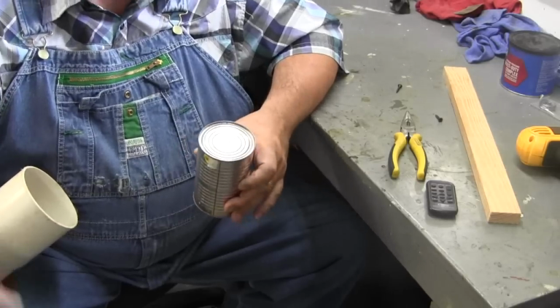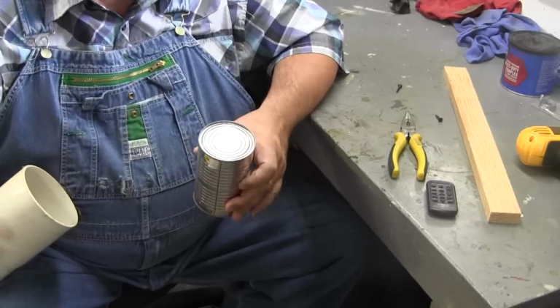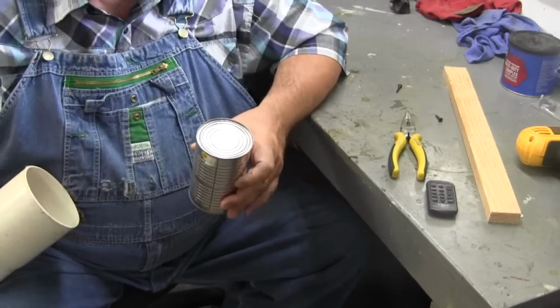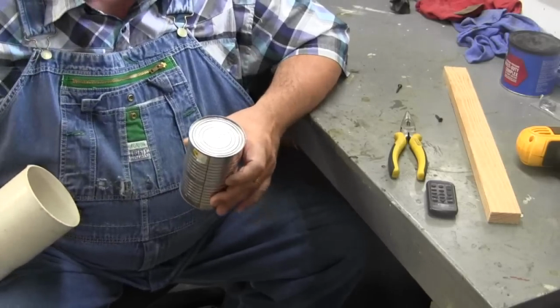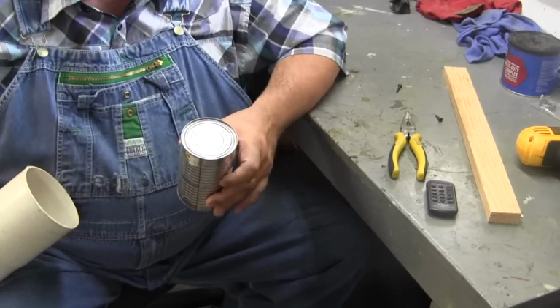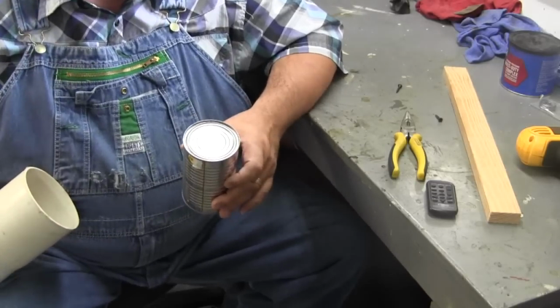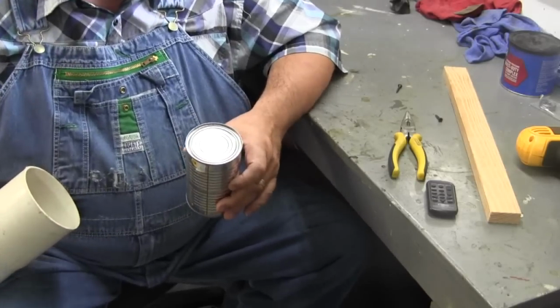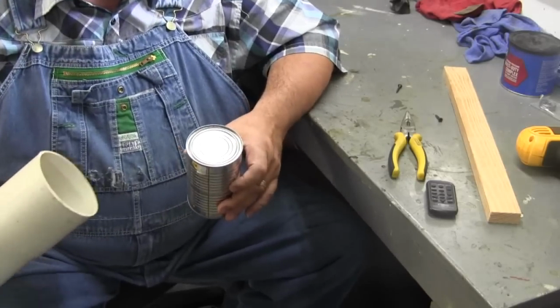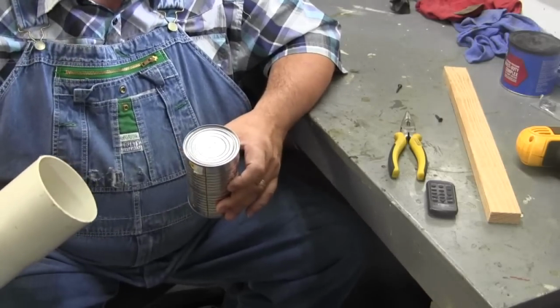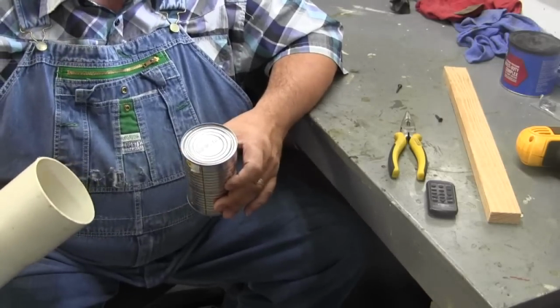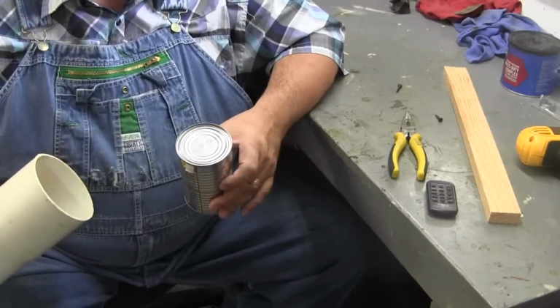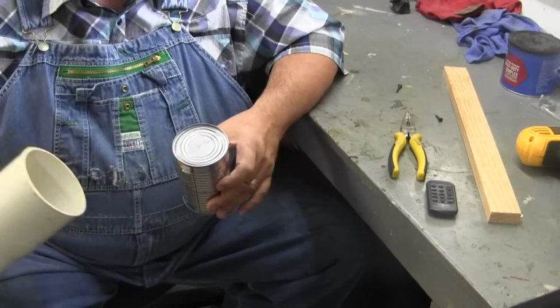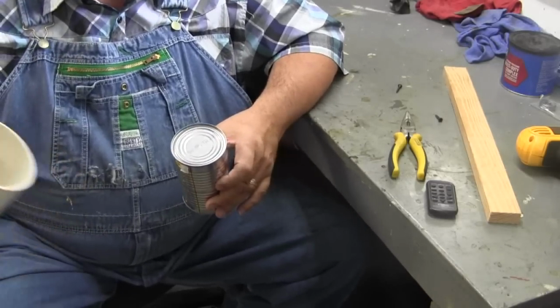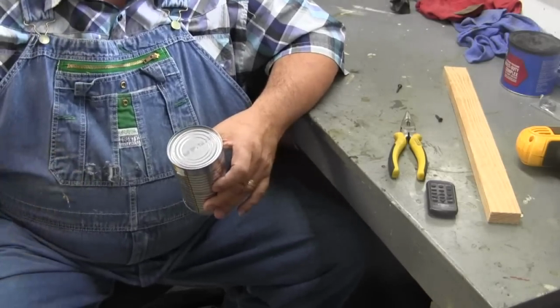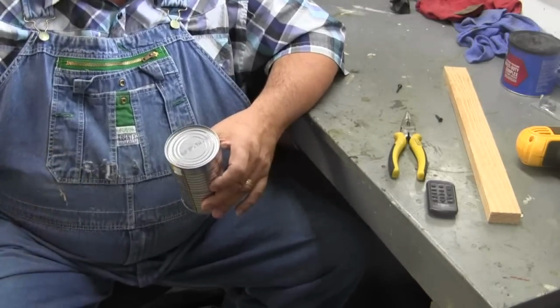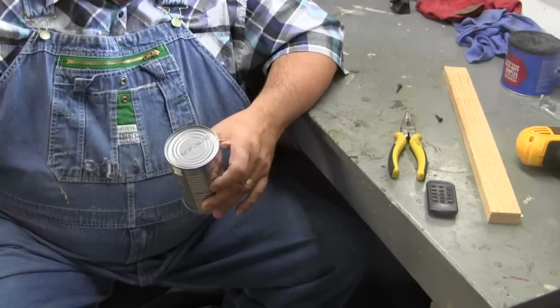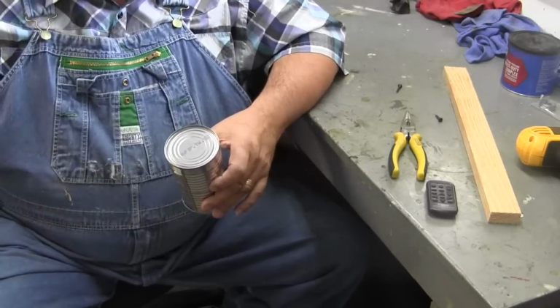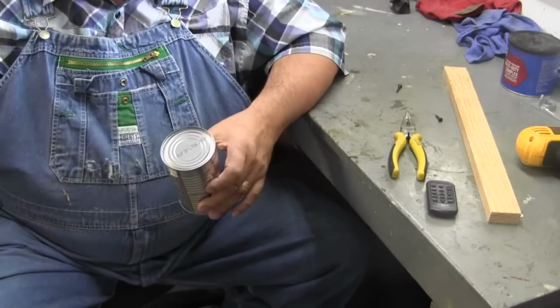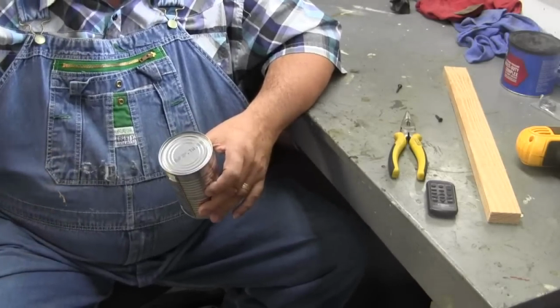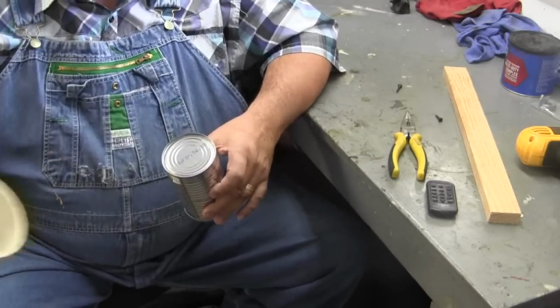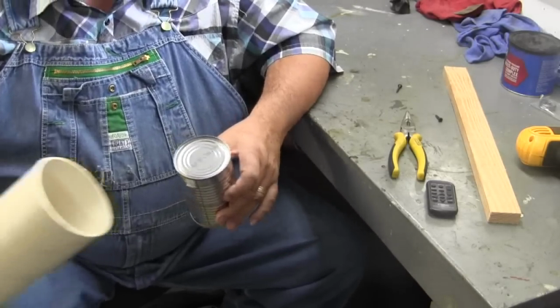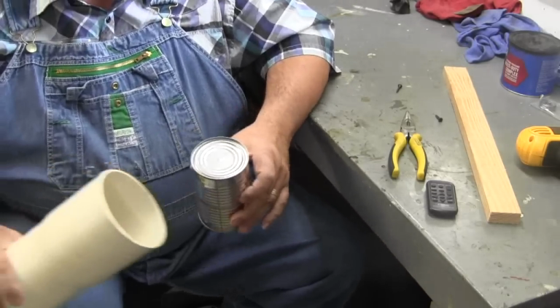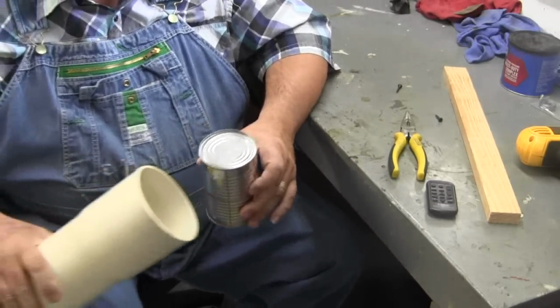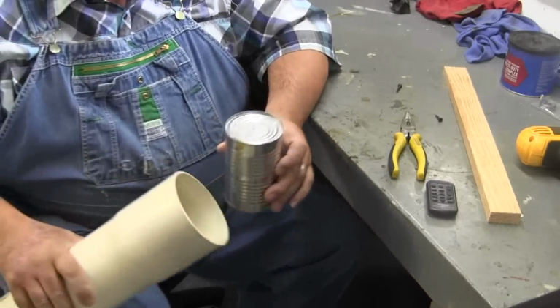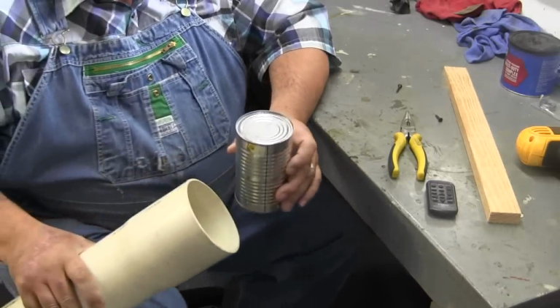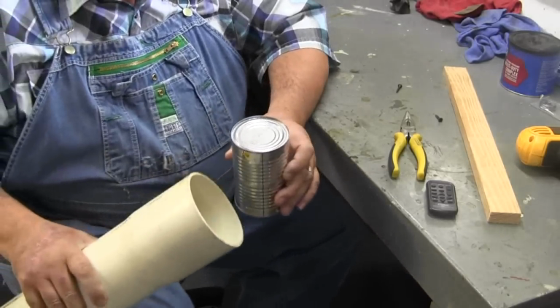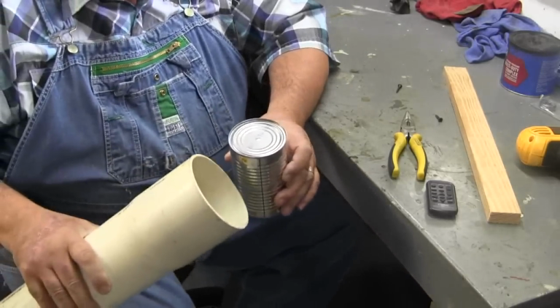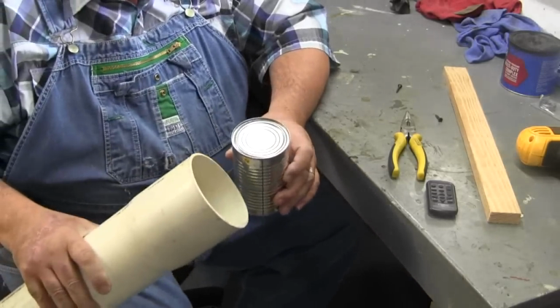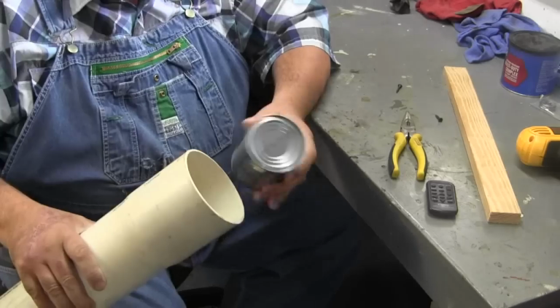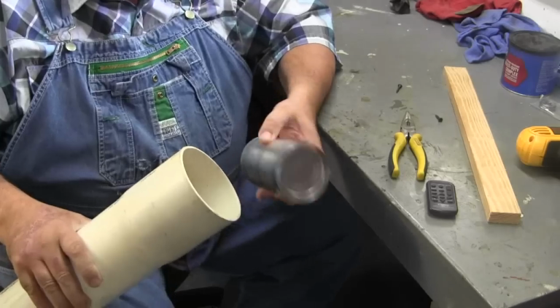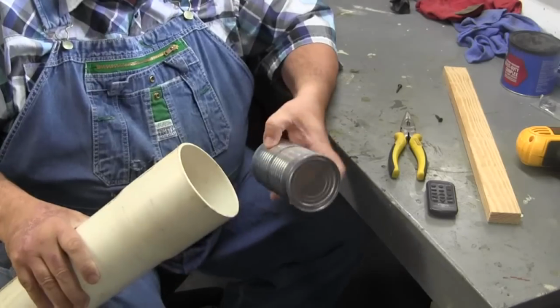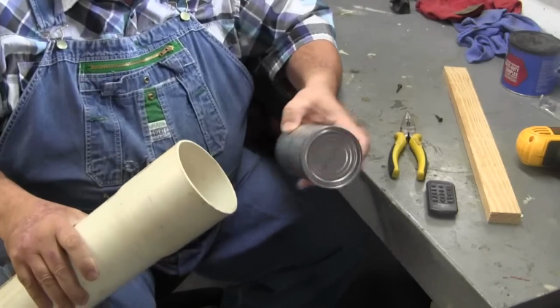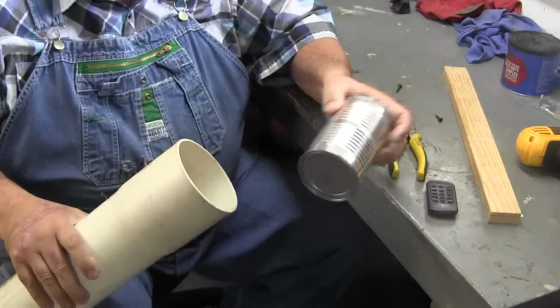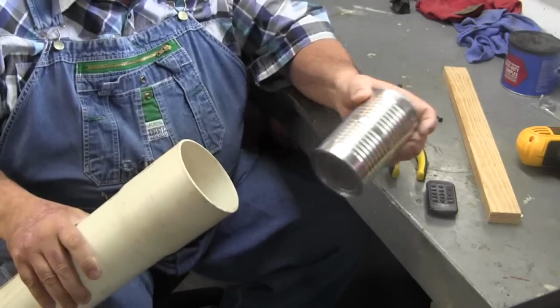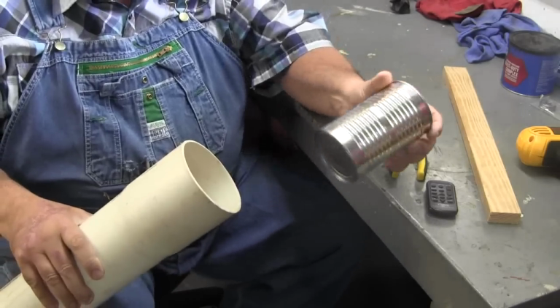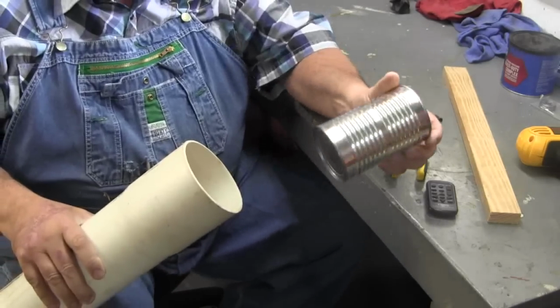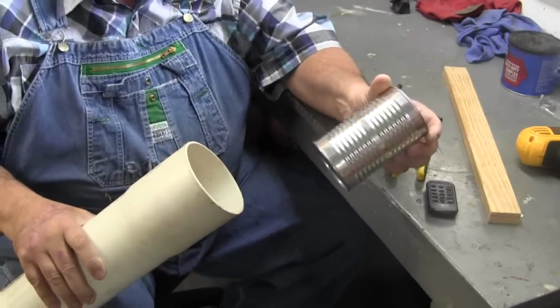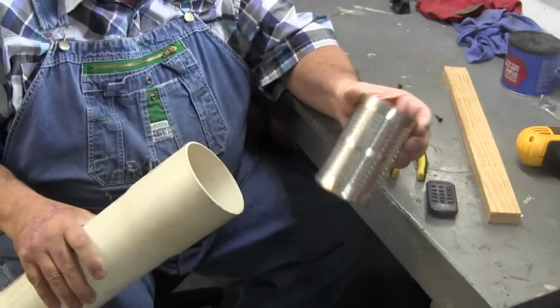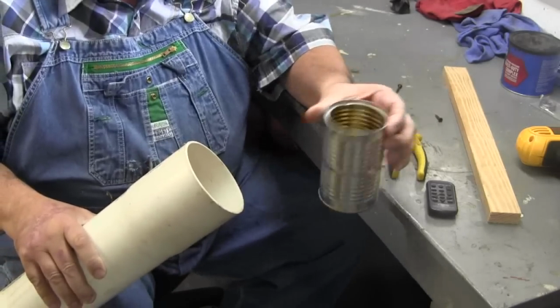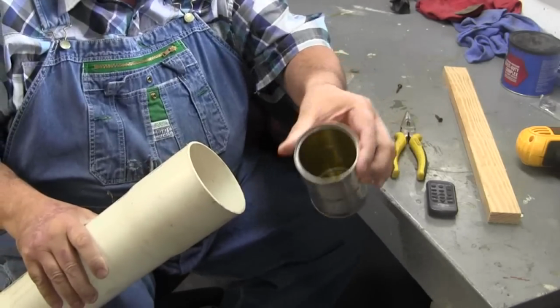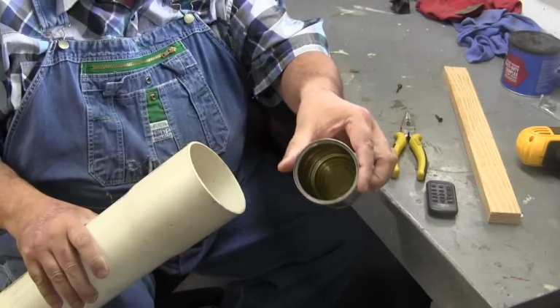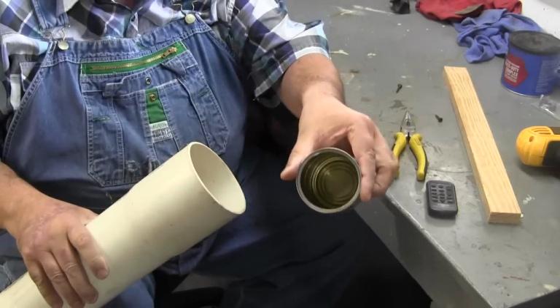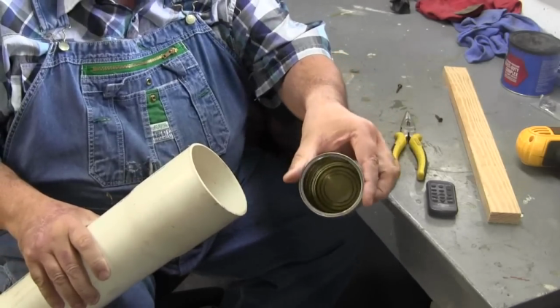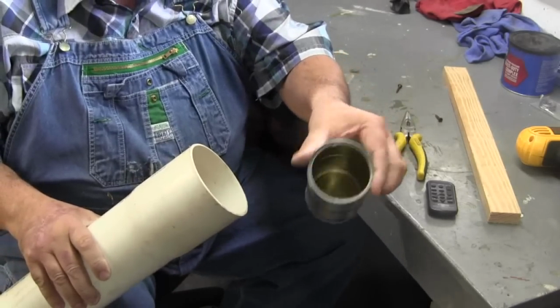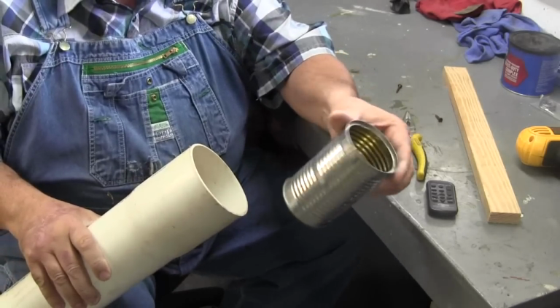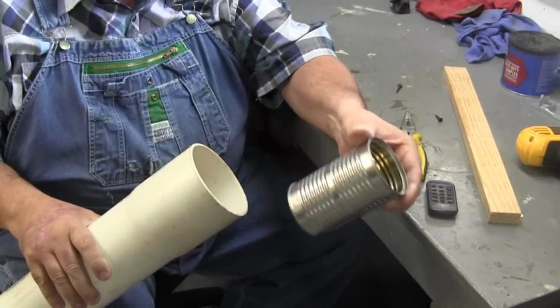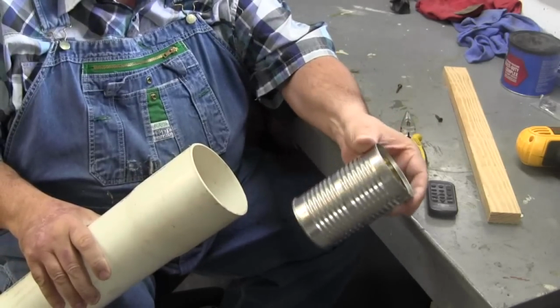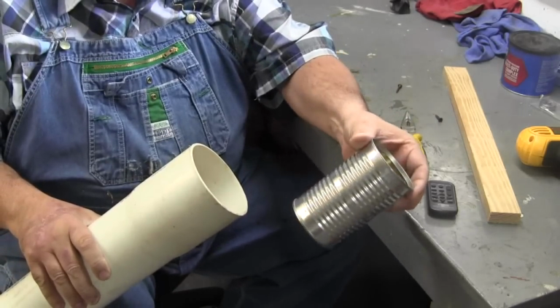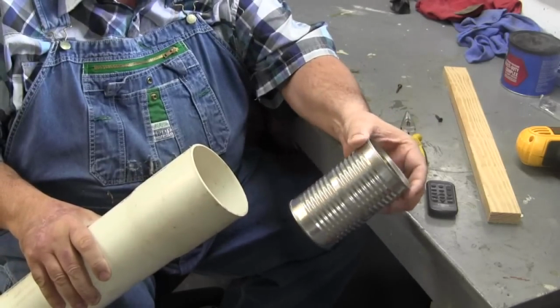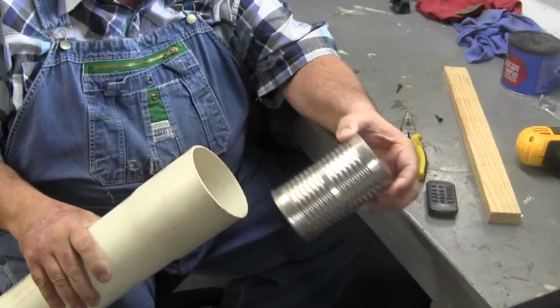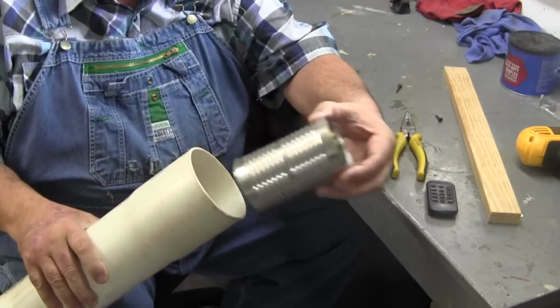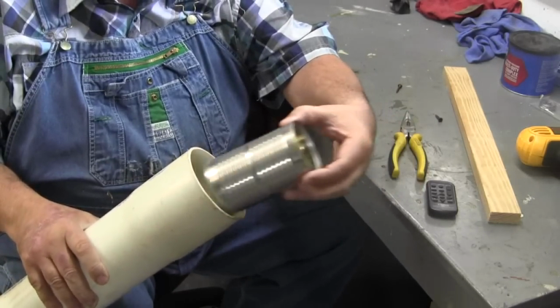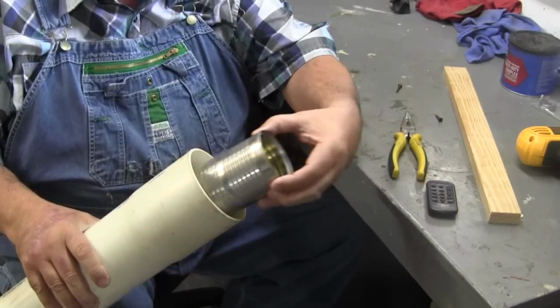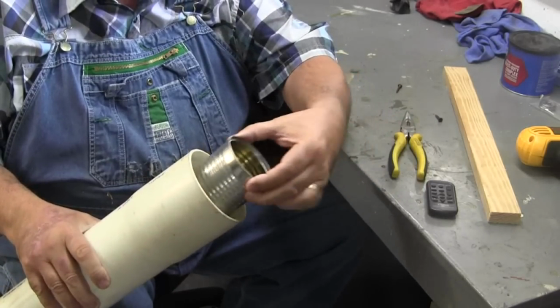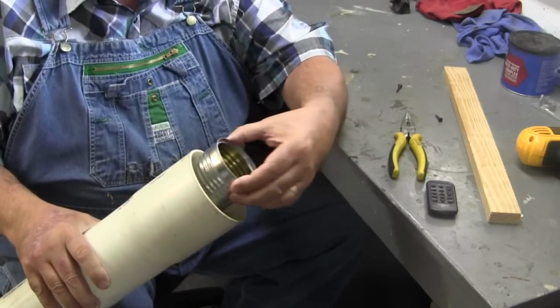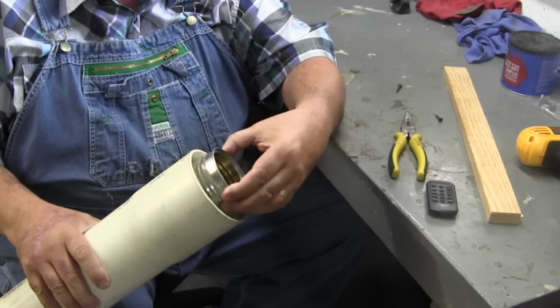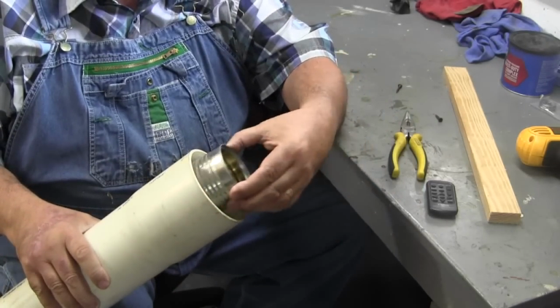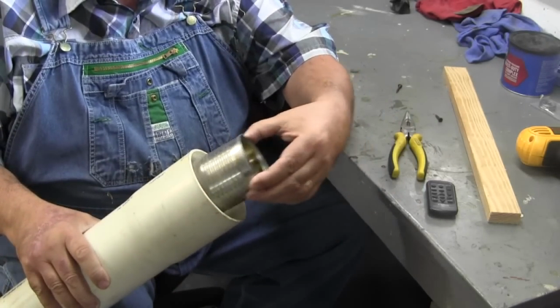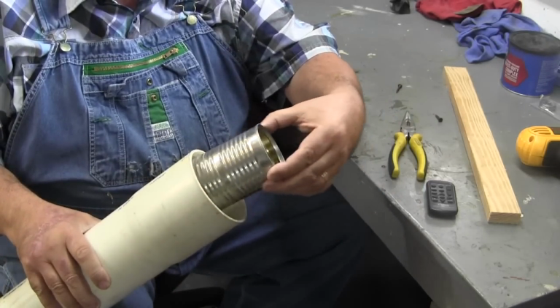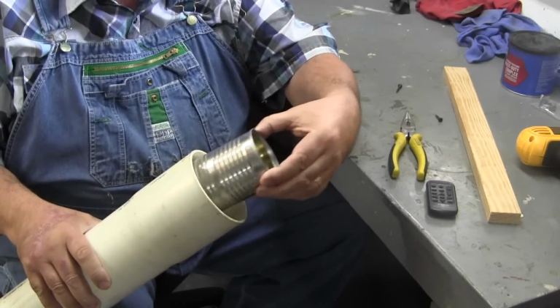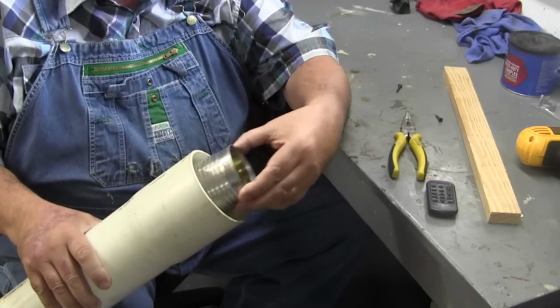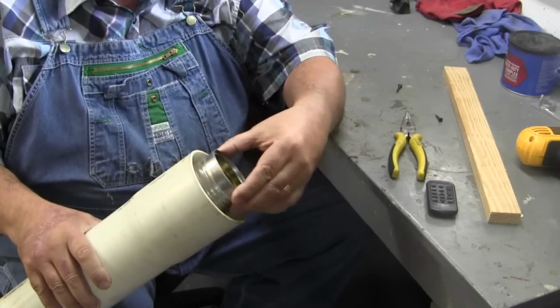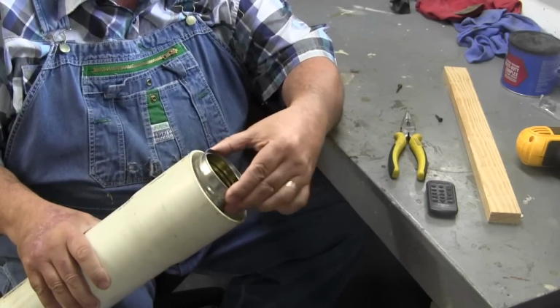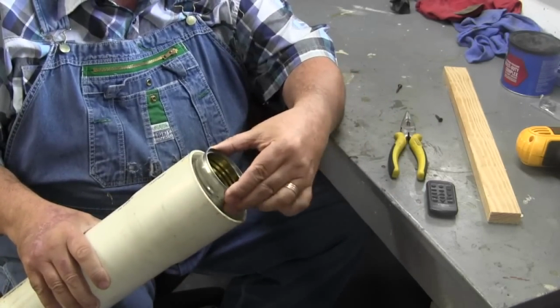Here's what you do. Here's your casing. You get a soup can — a family size soup can — that will fit down in the casing.